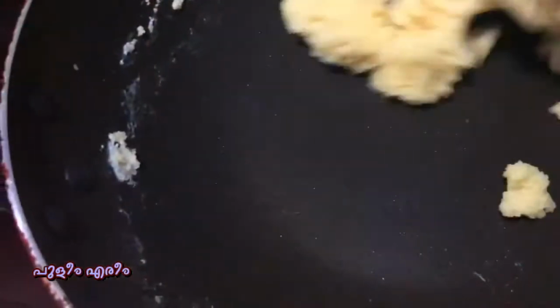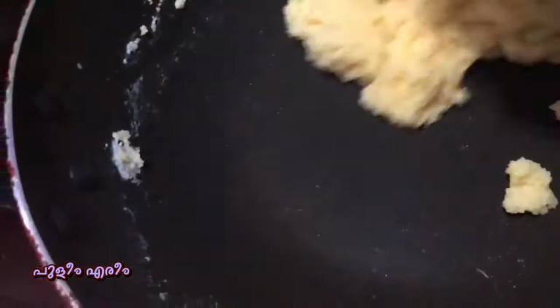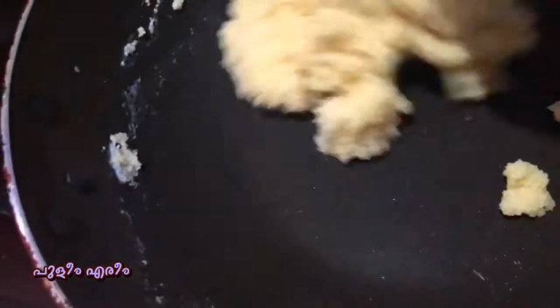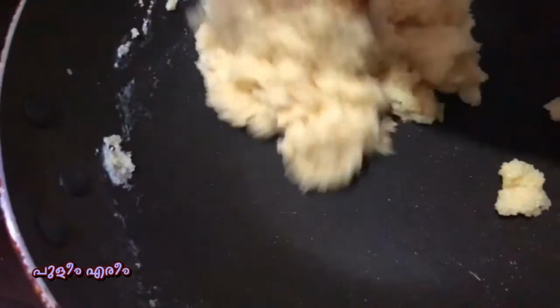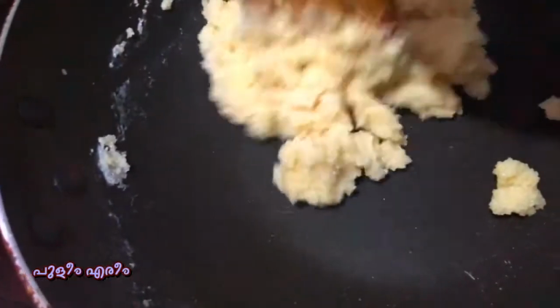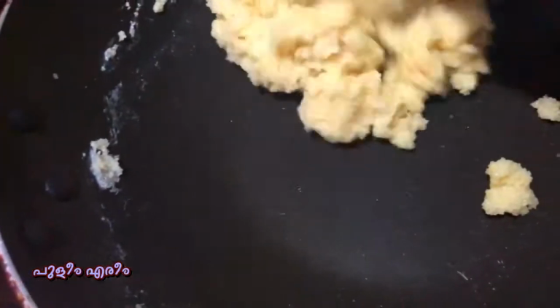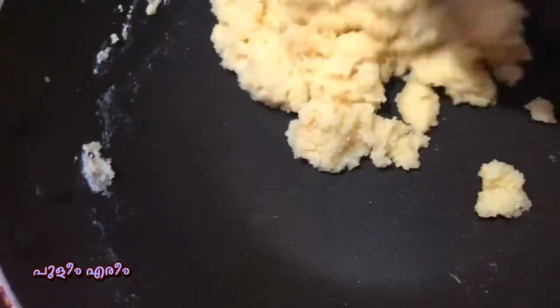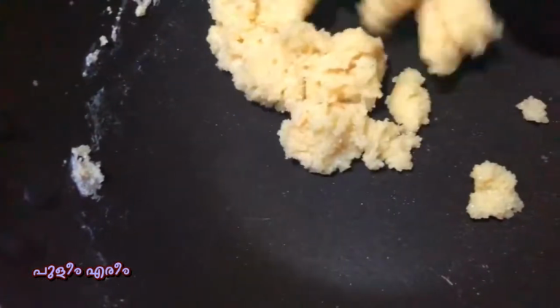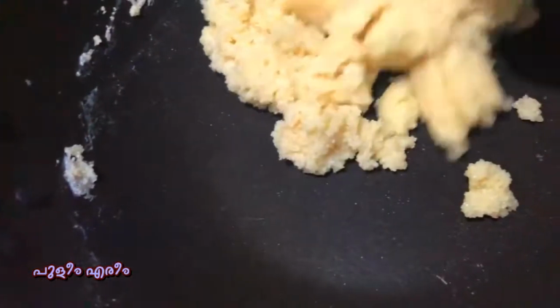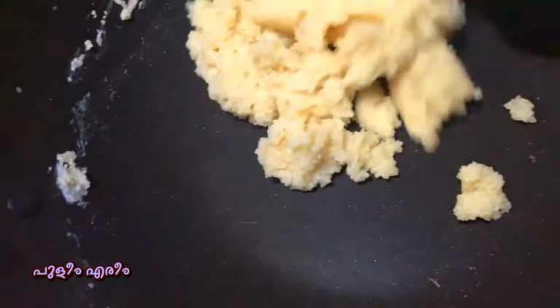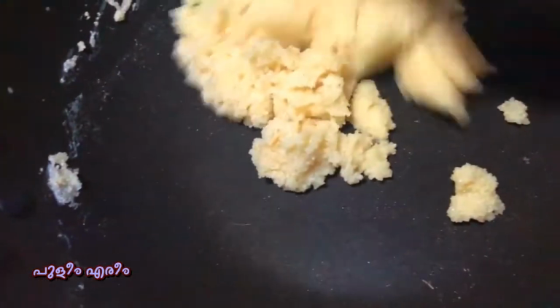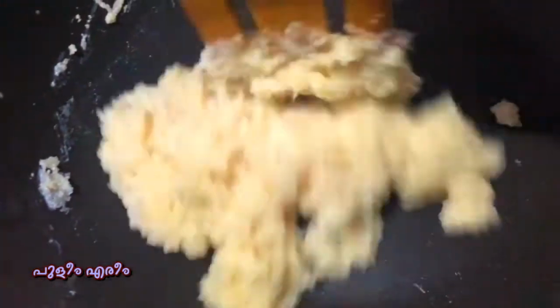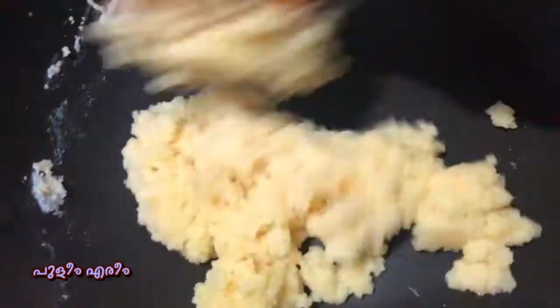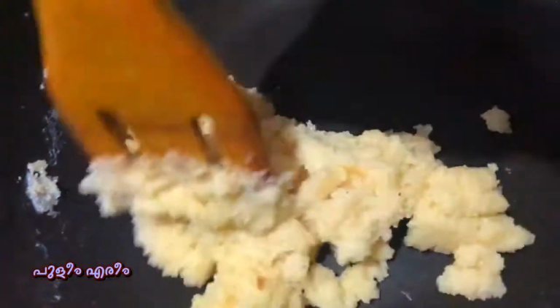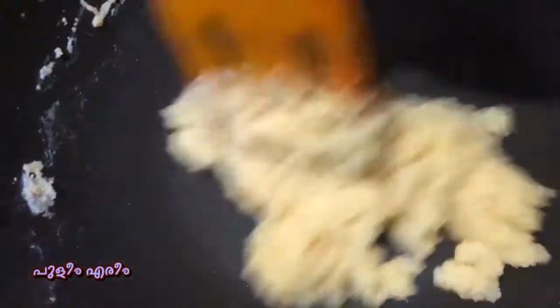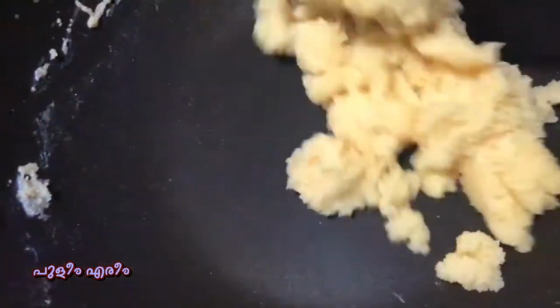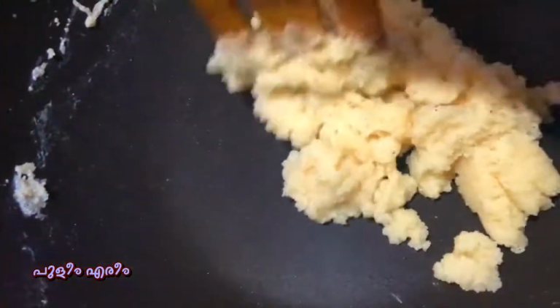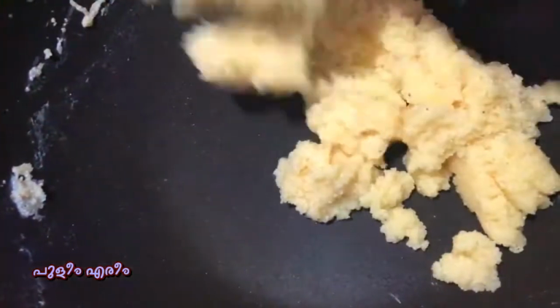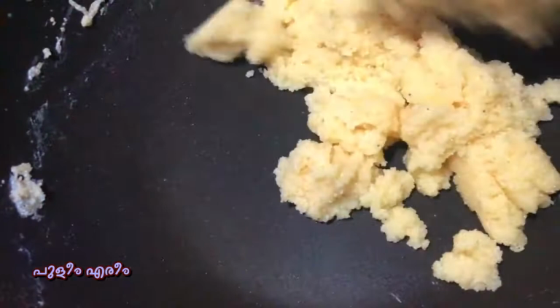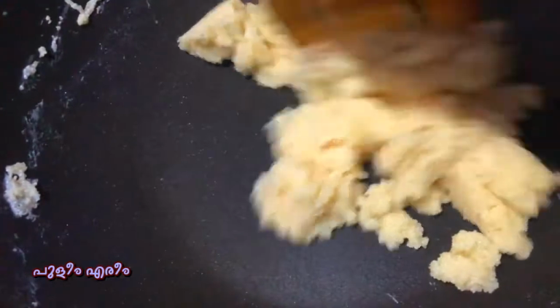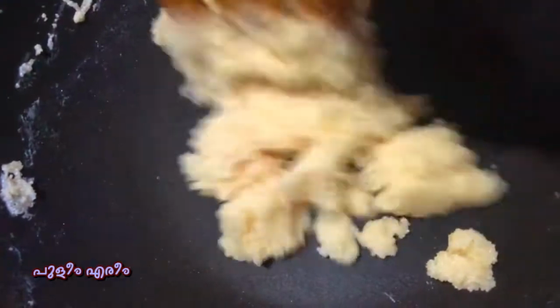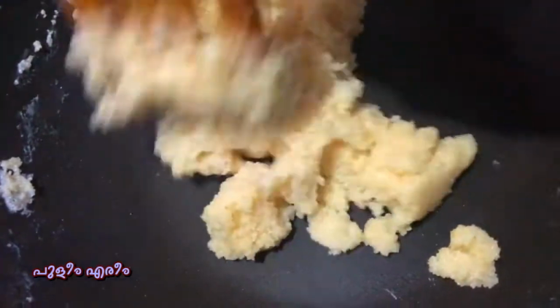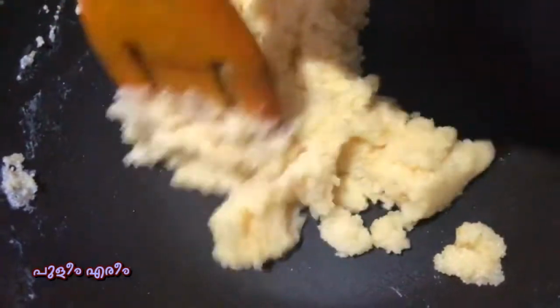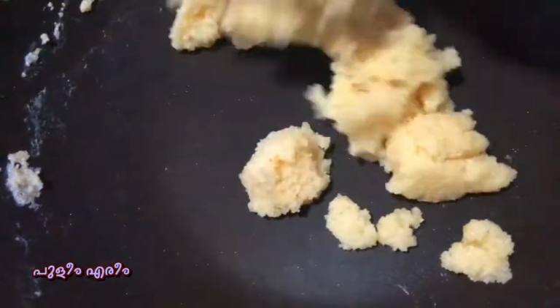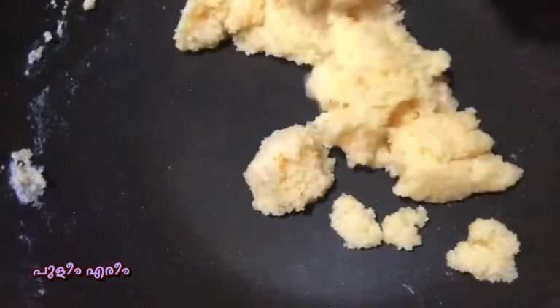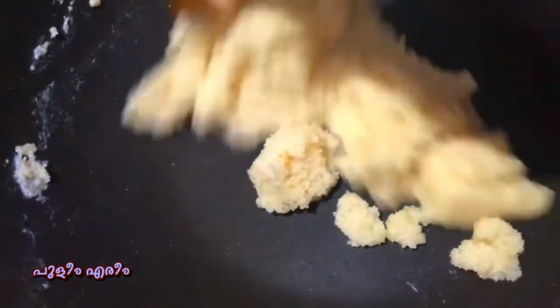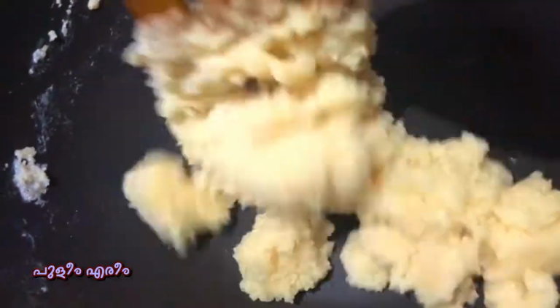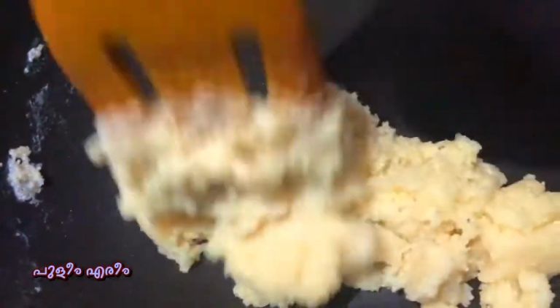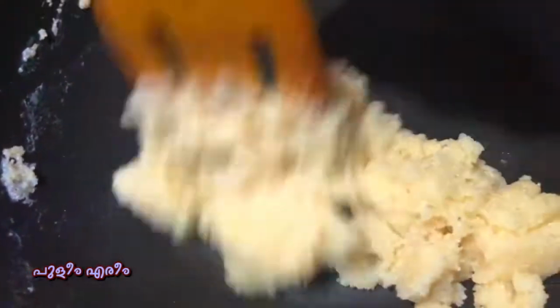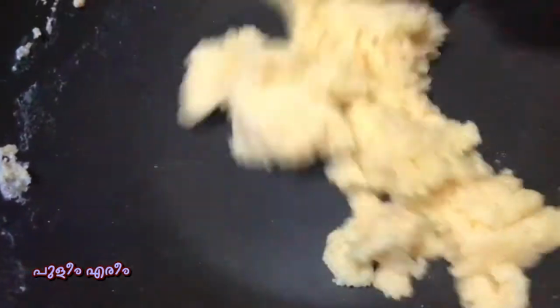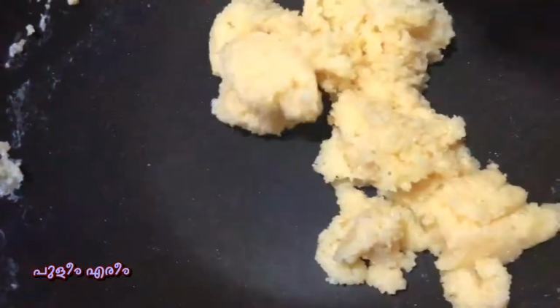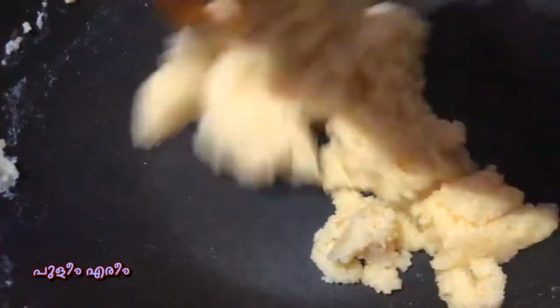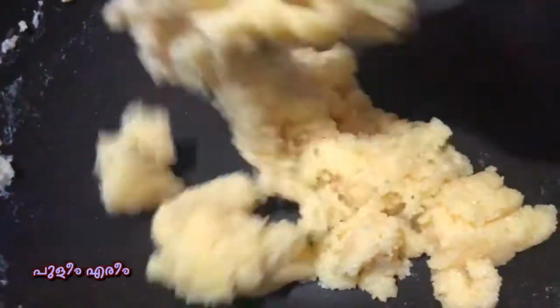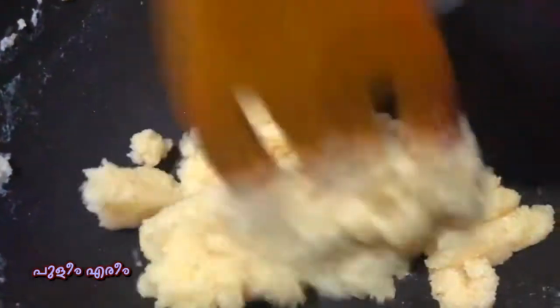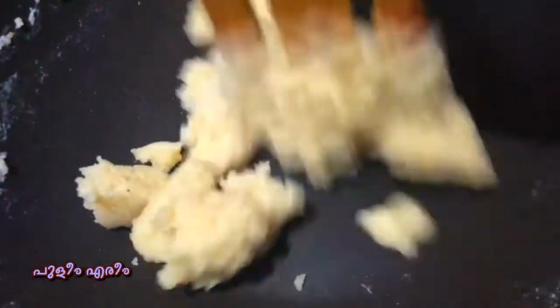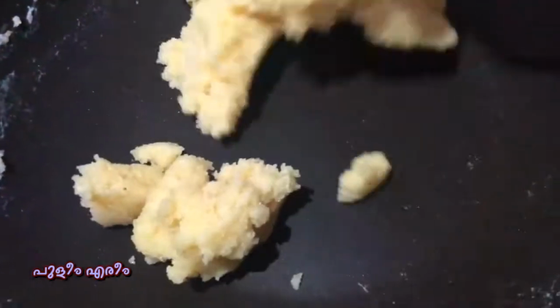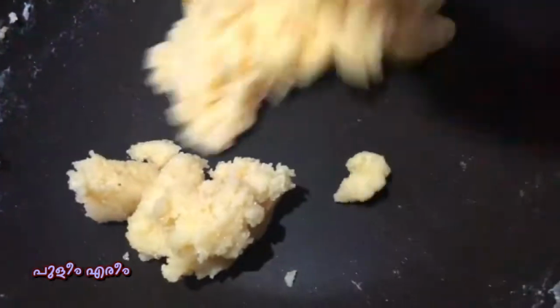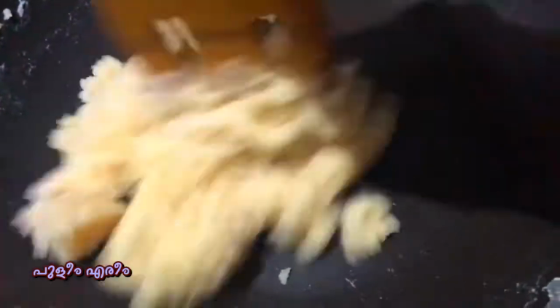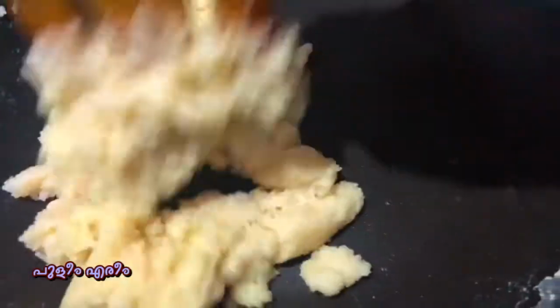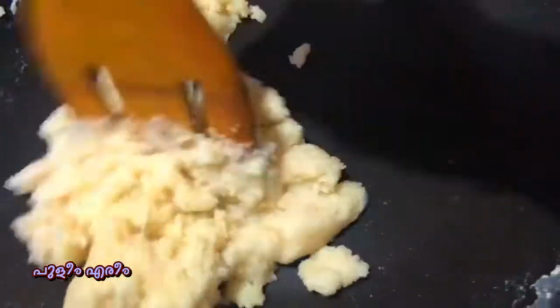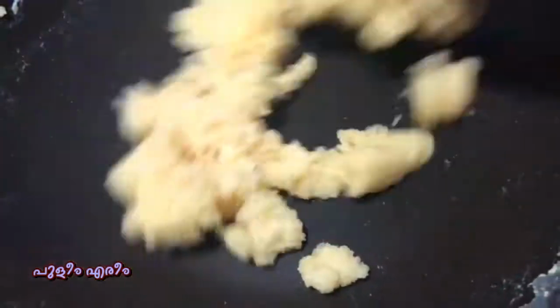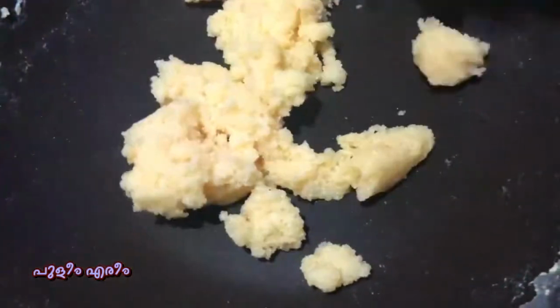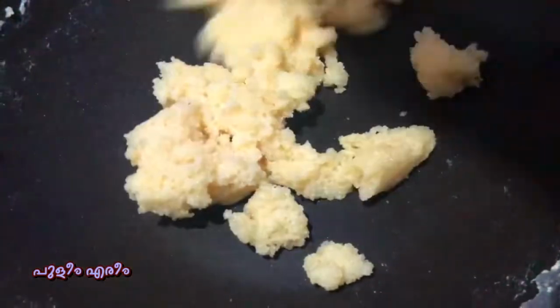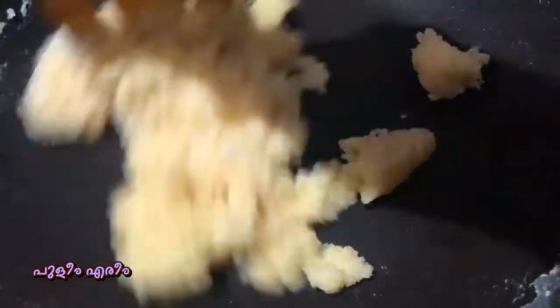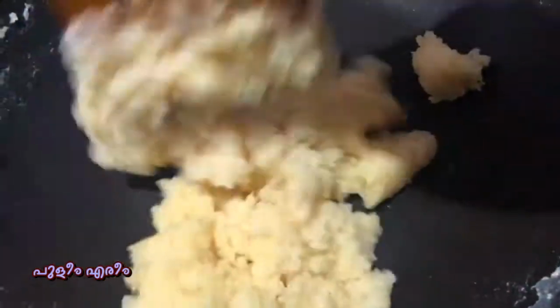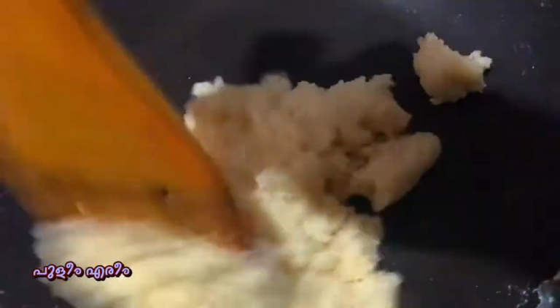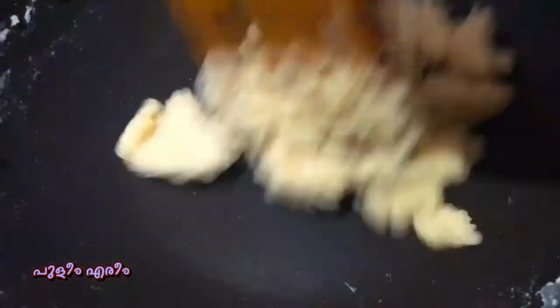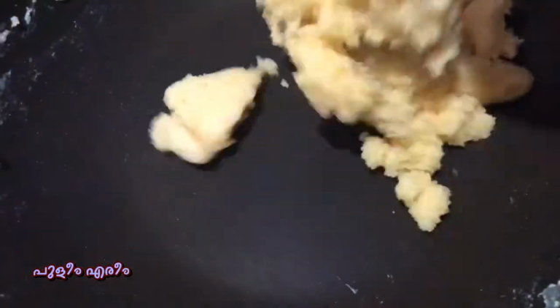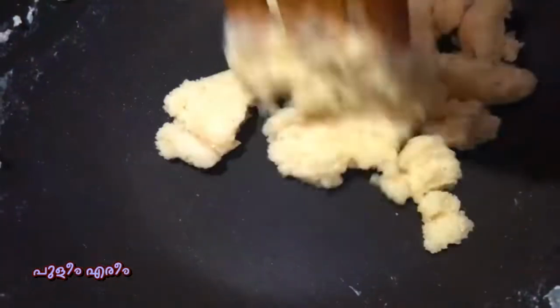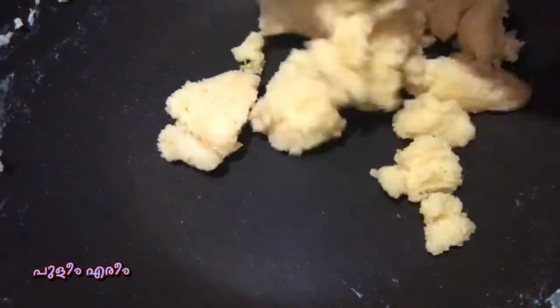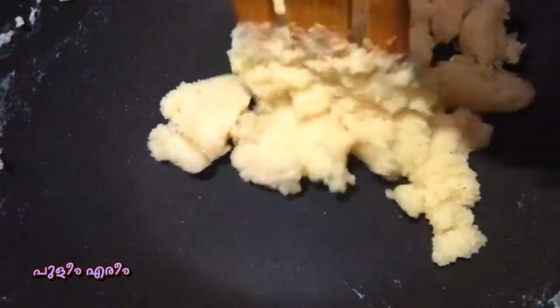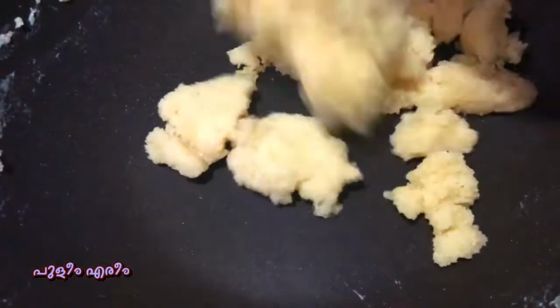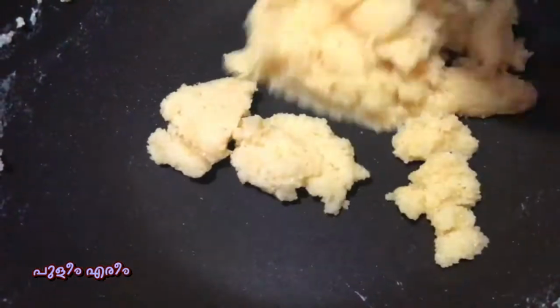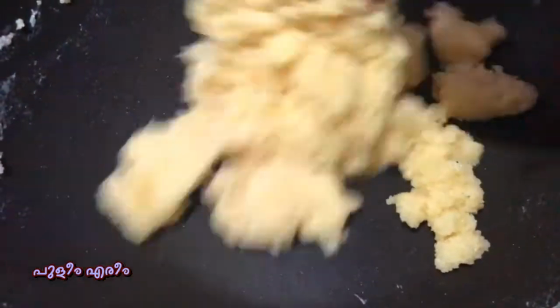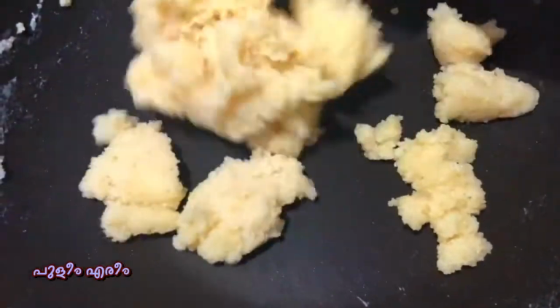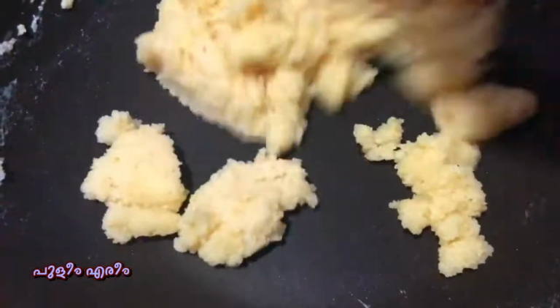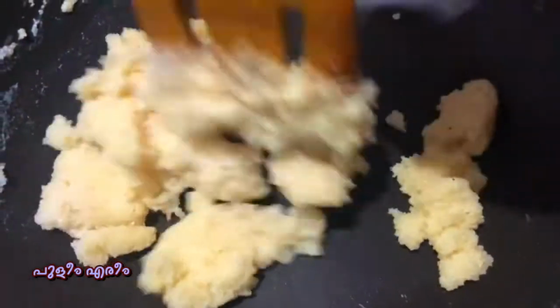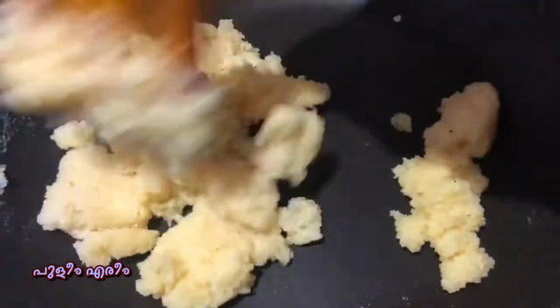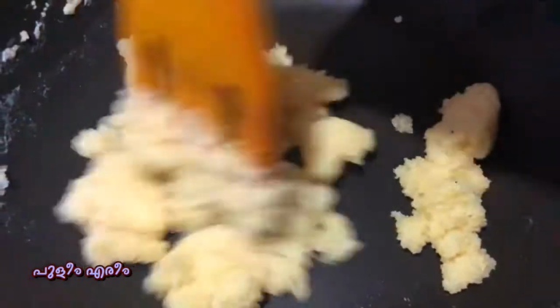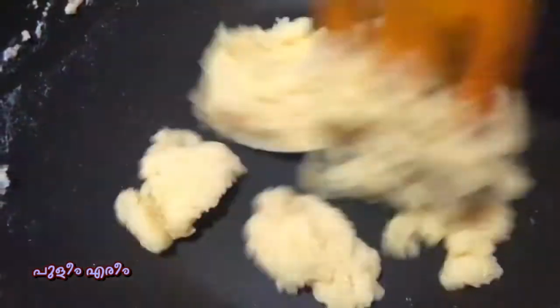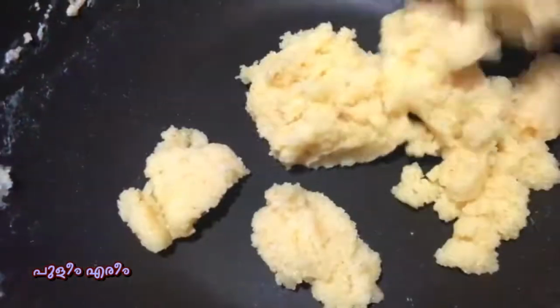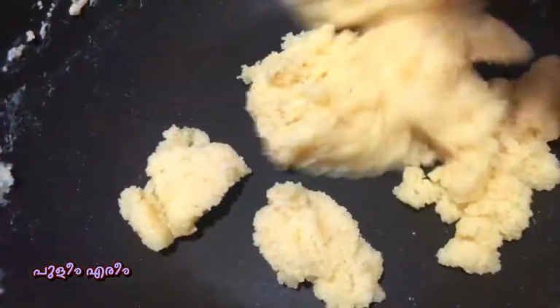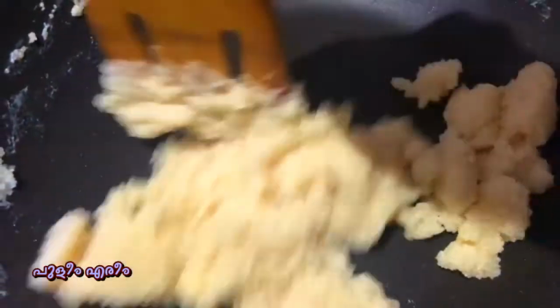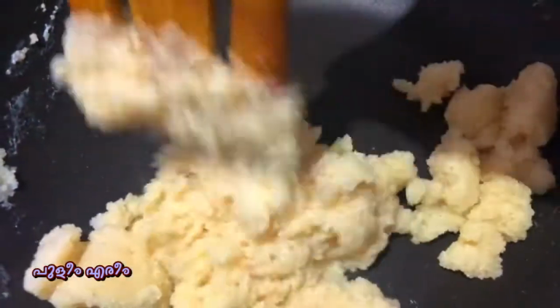Let's add the ingredients to the solid rava. So filter using a pan.